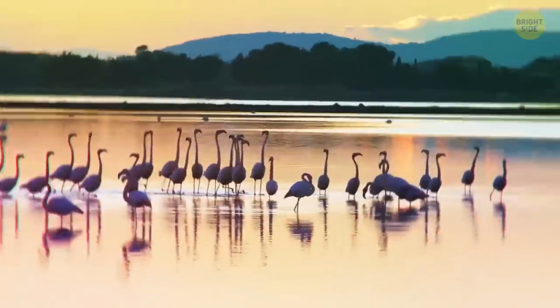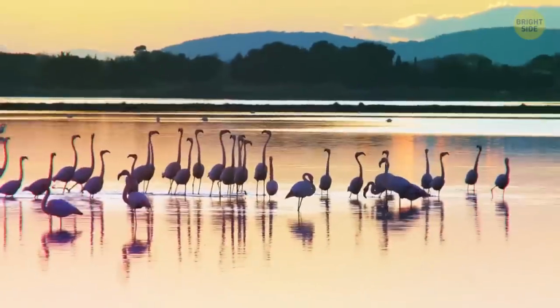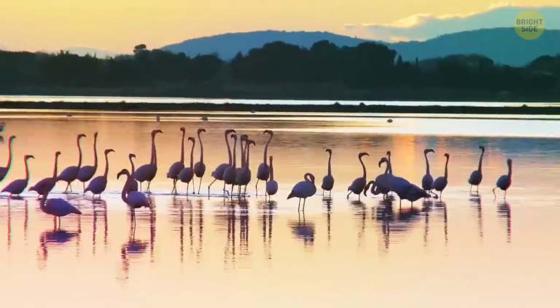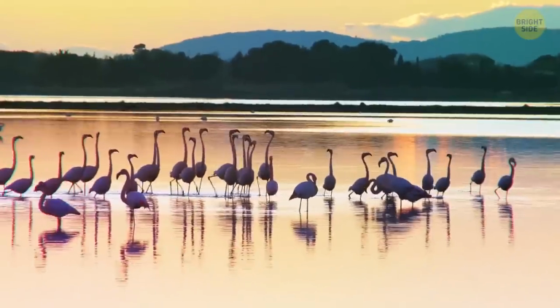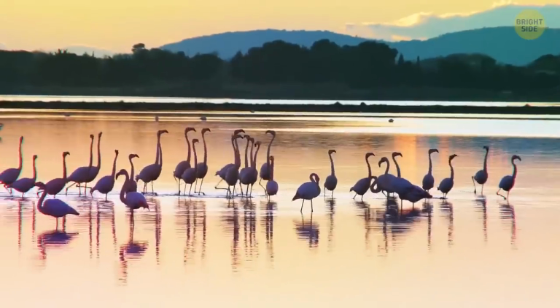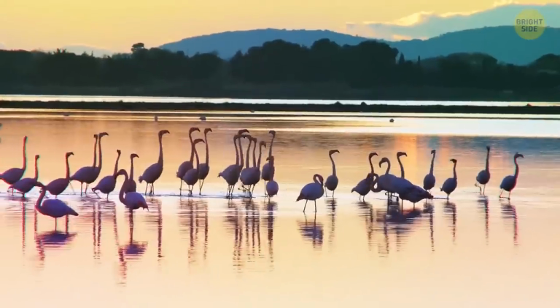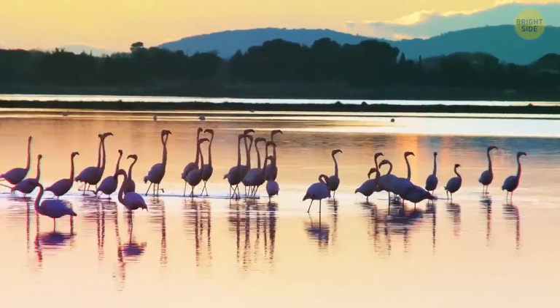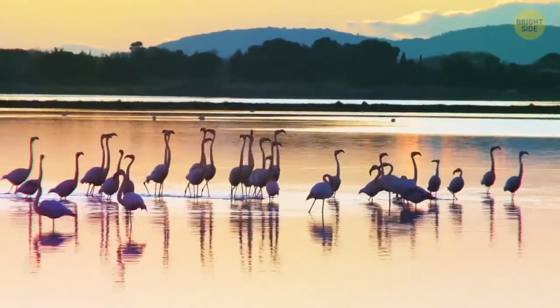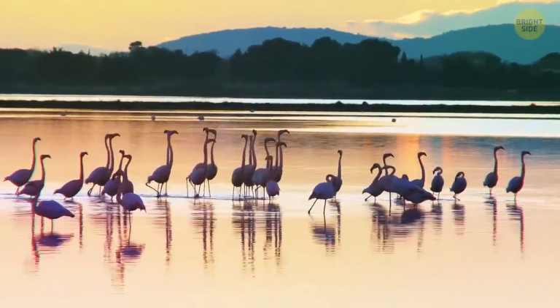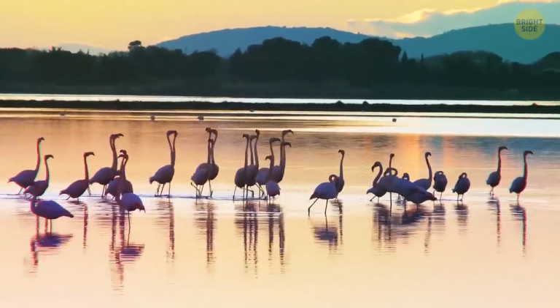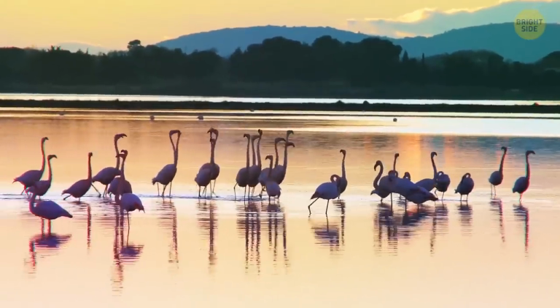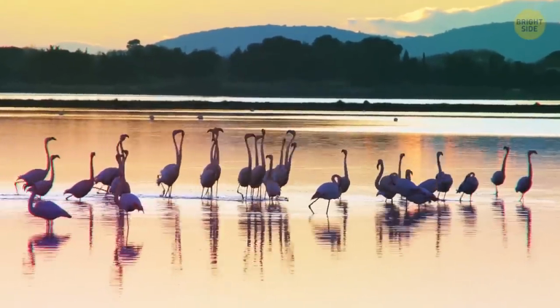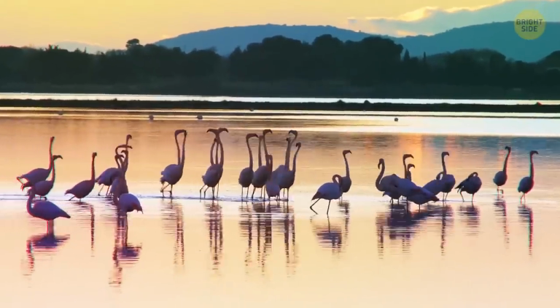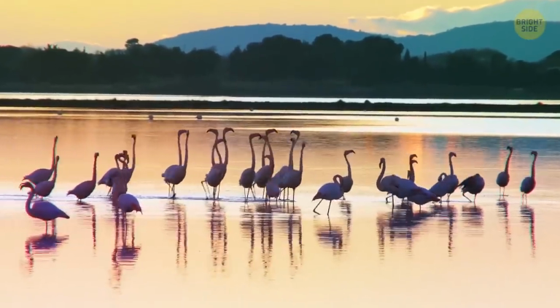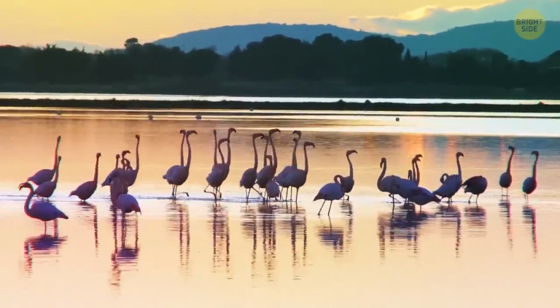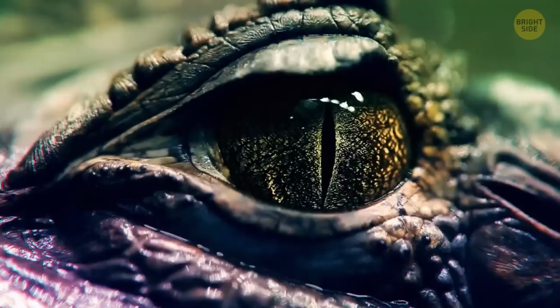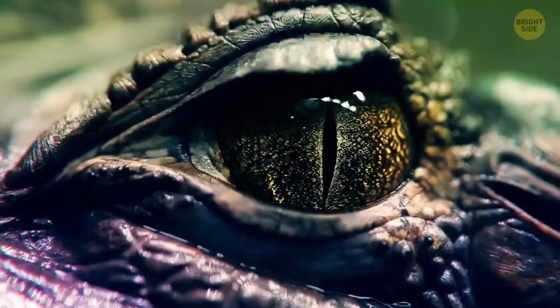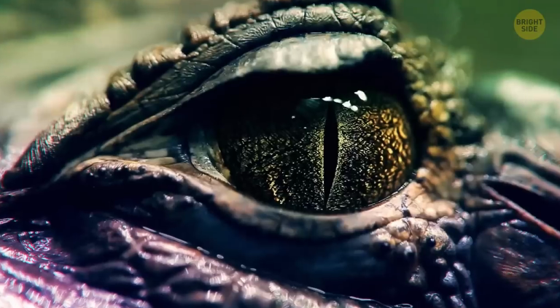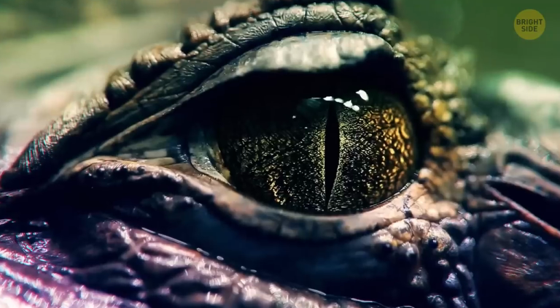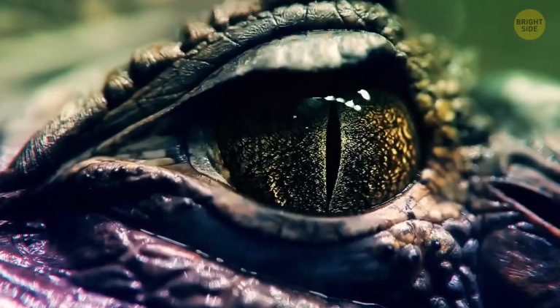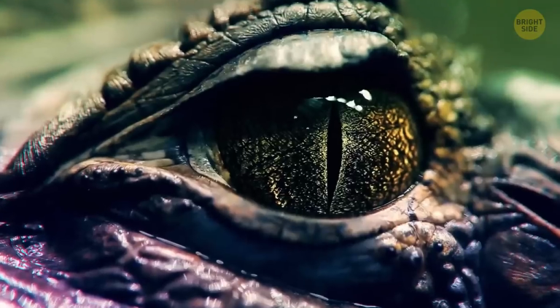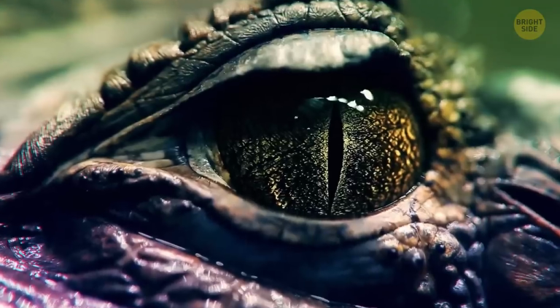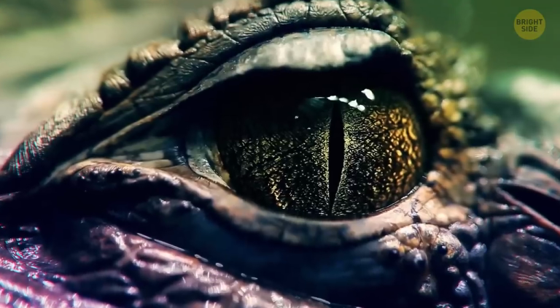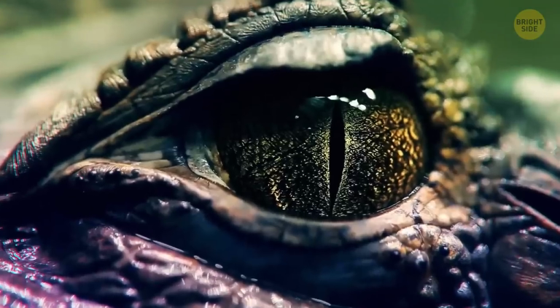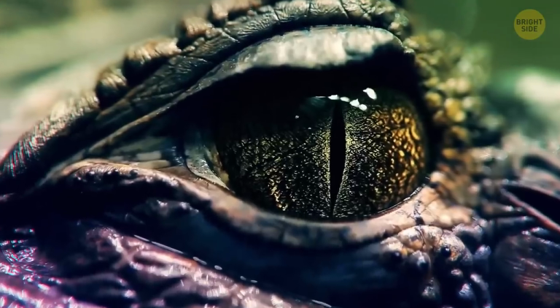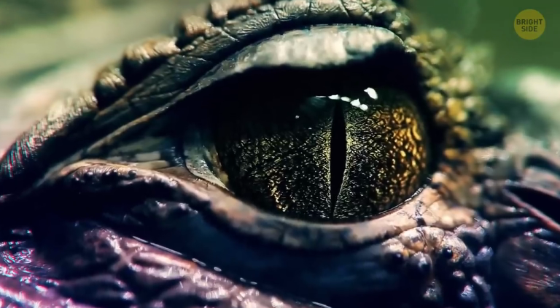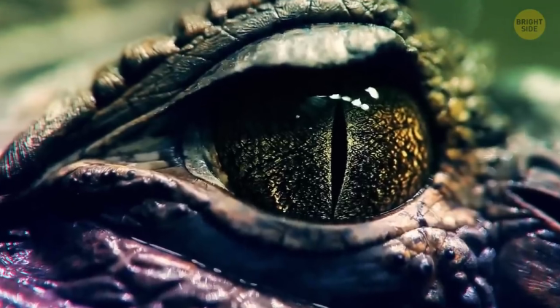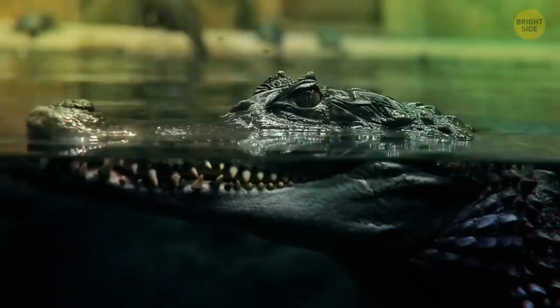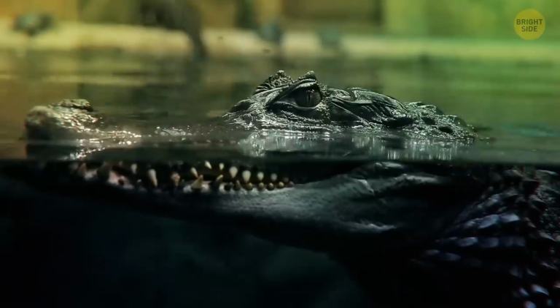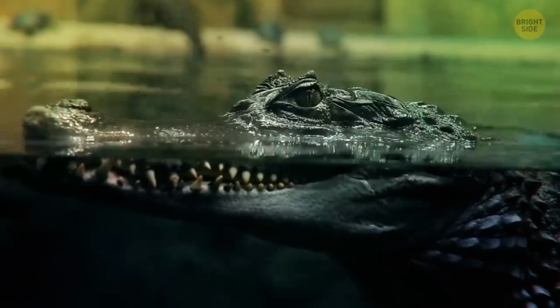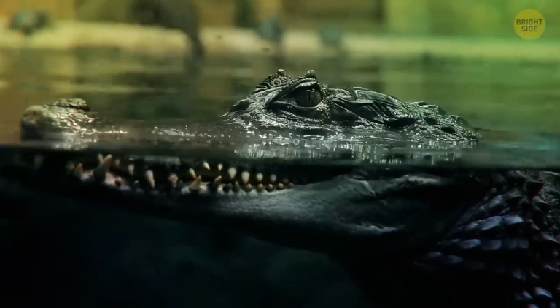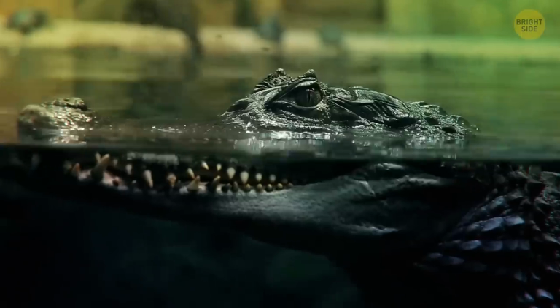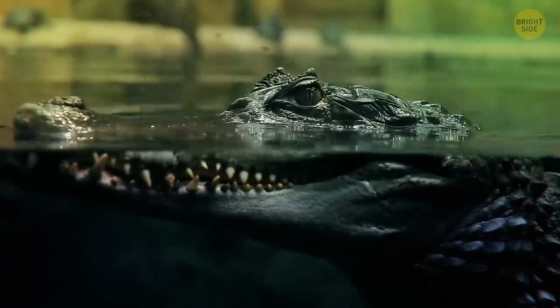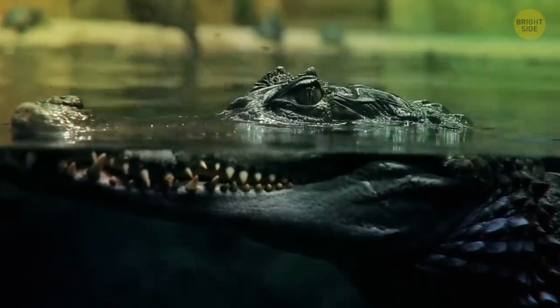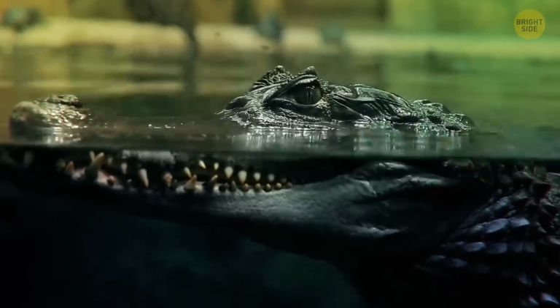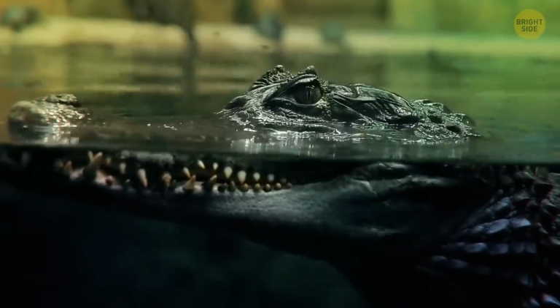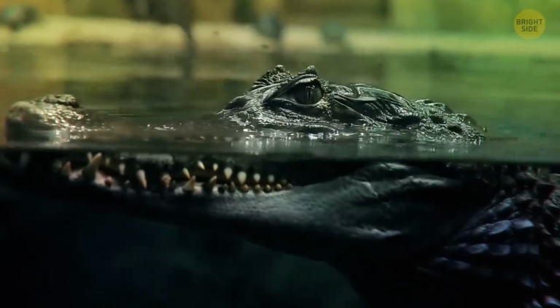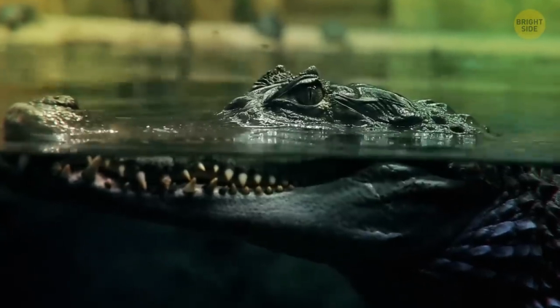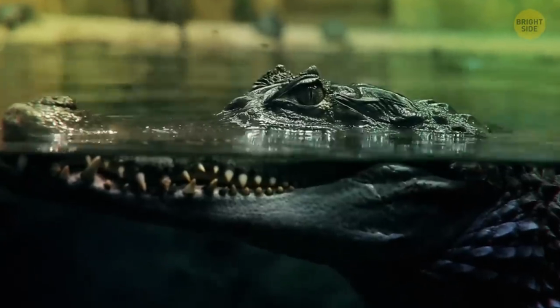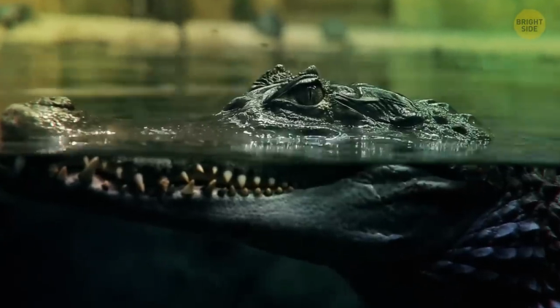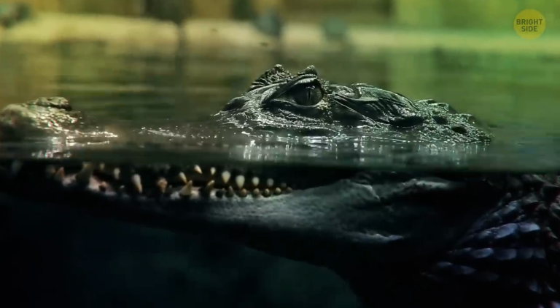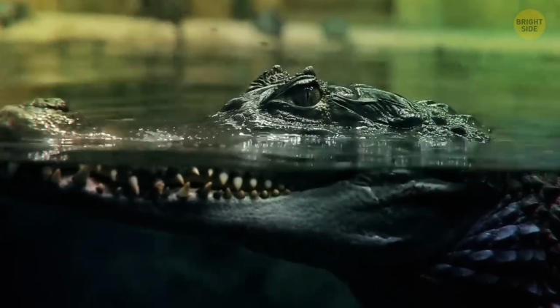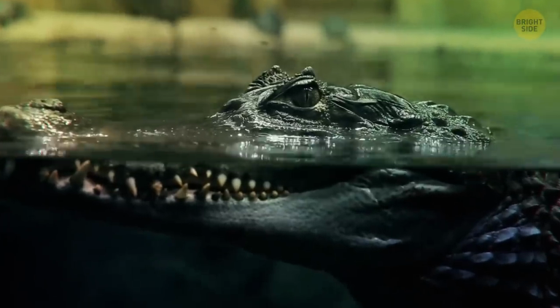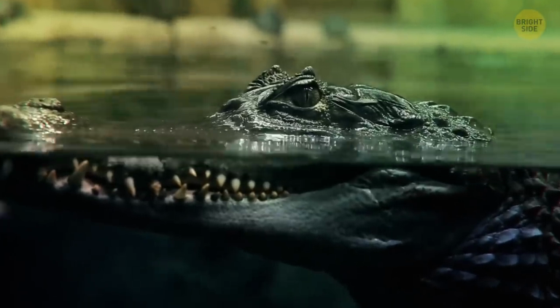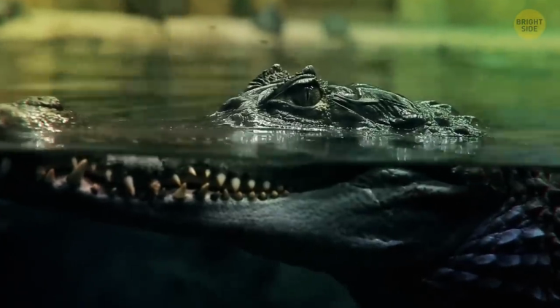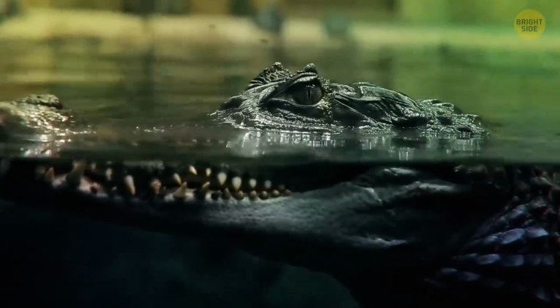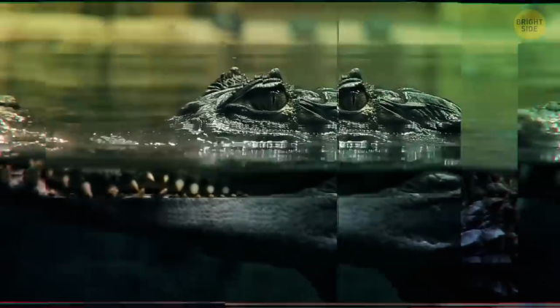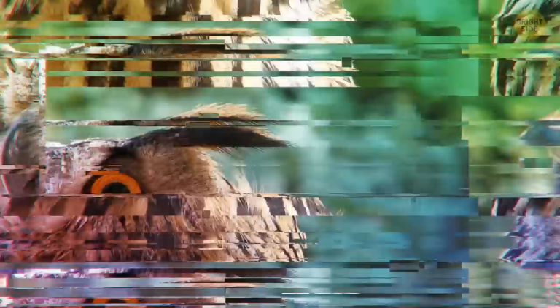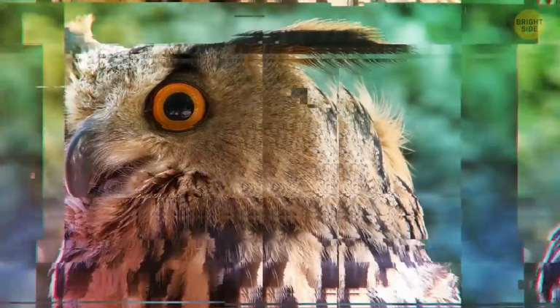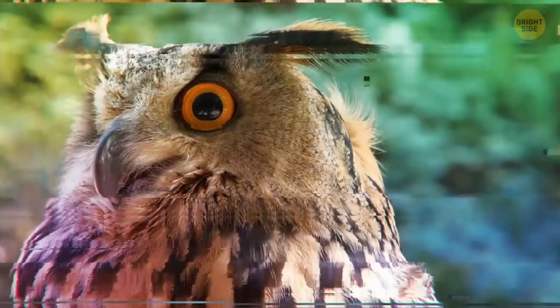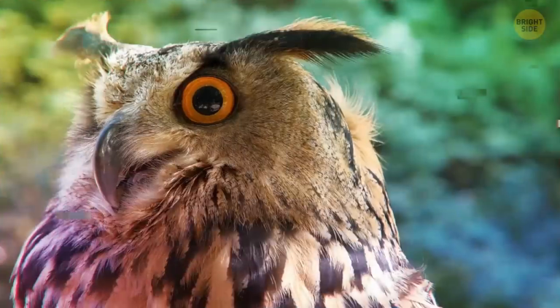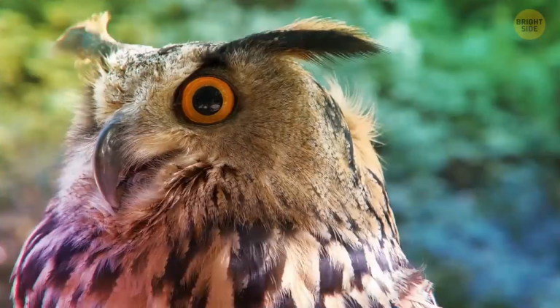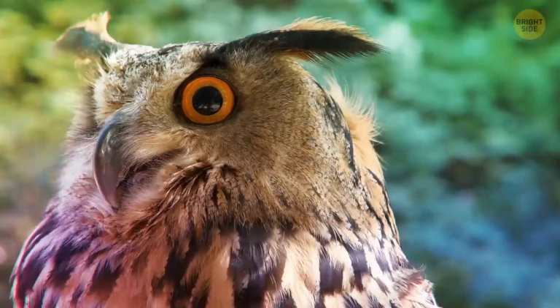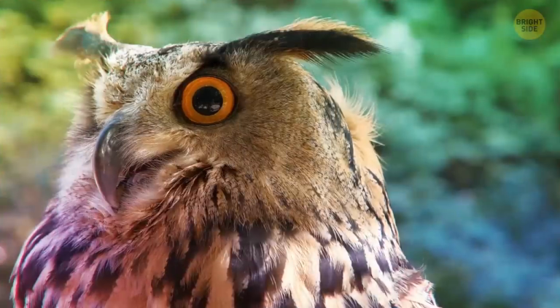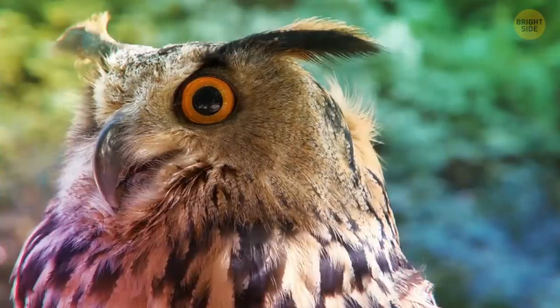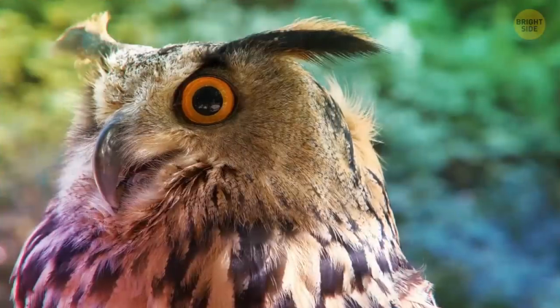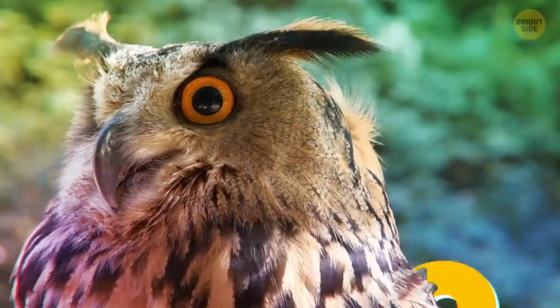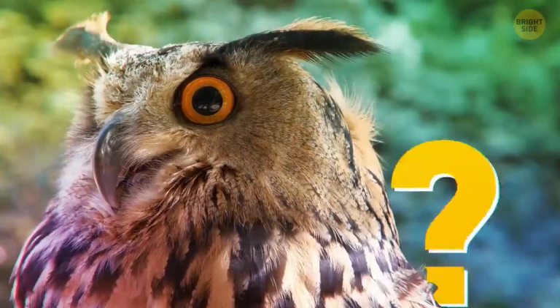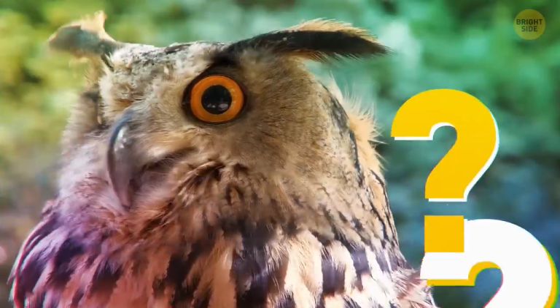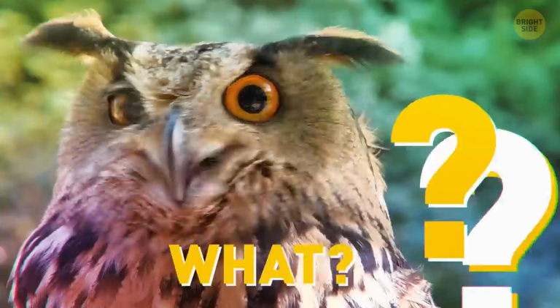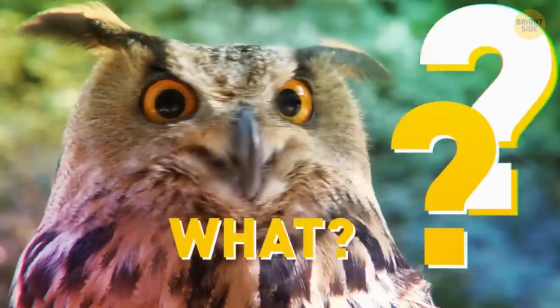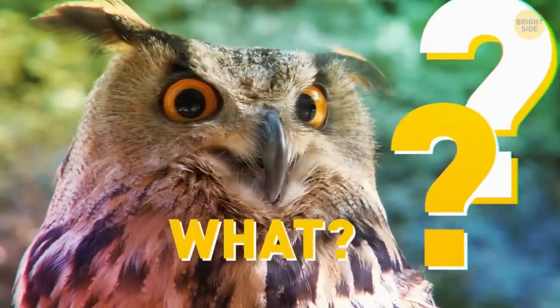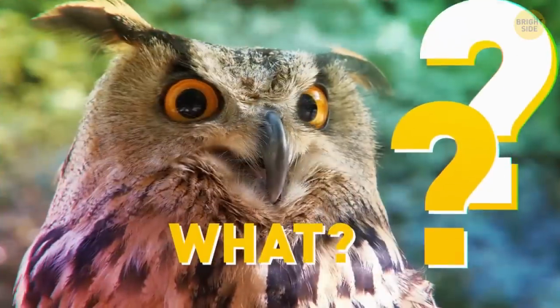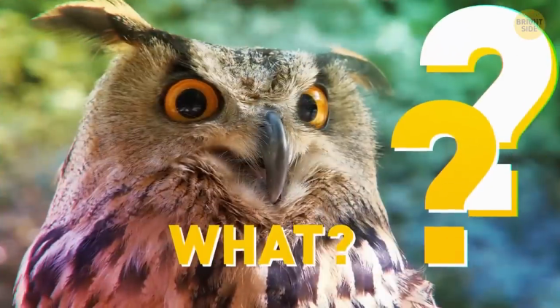Since birds have evolved from dinosaurs and had a crocodilian ancestor, they just might have been classified as reptiles.